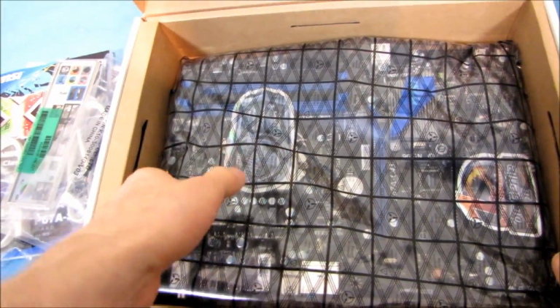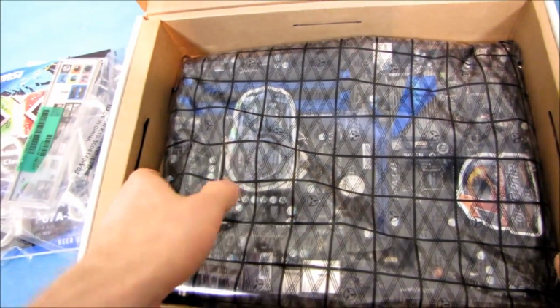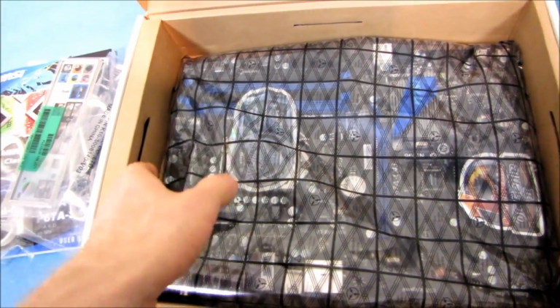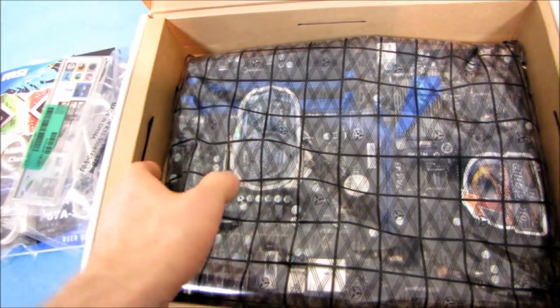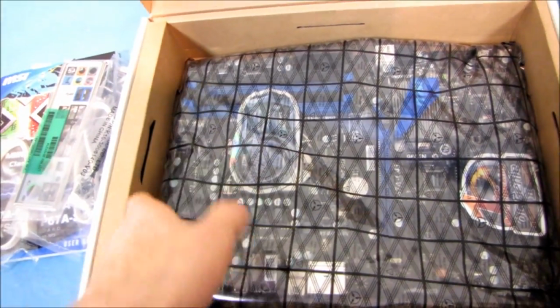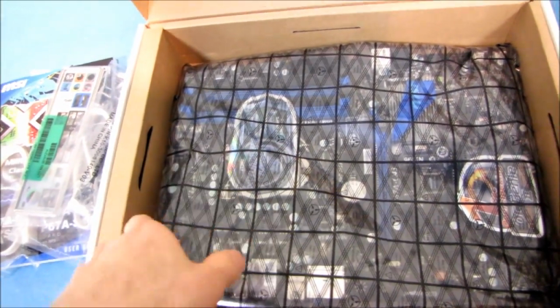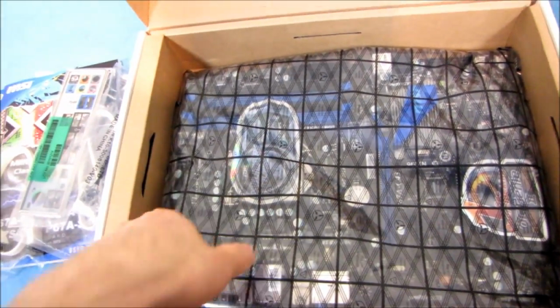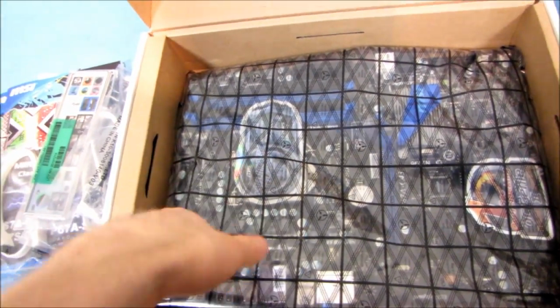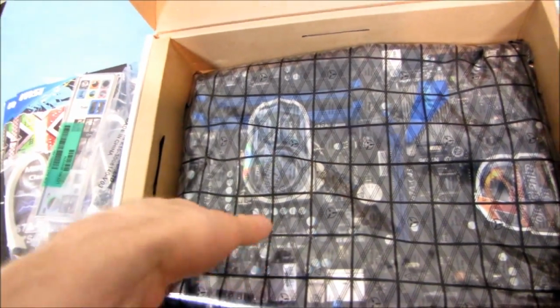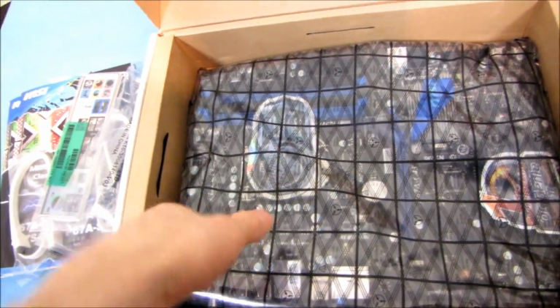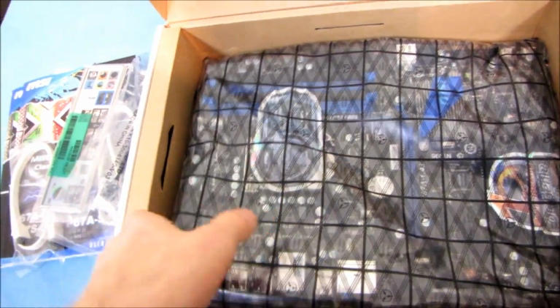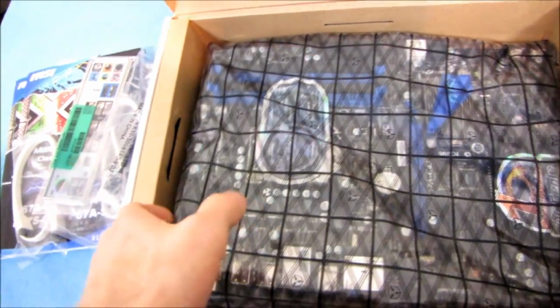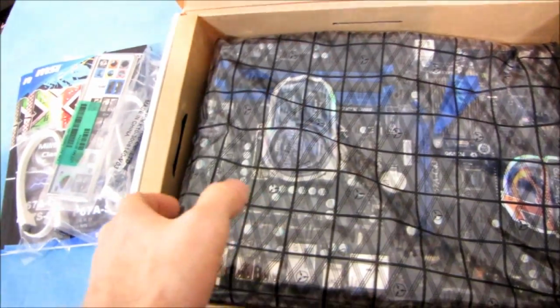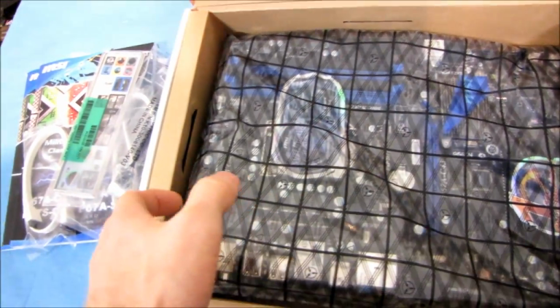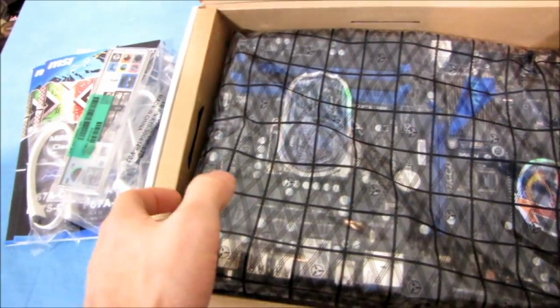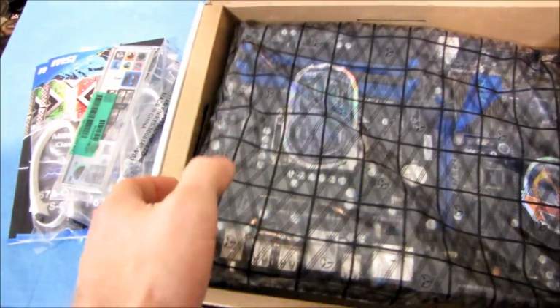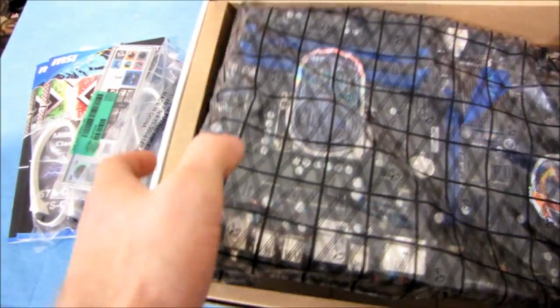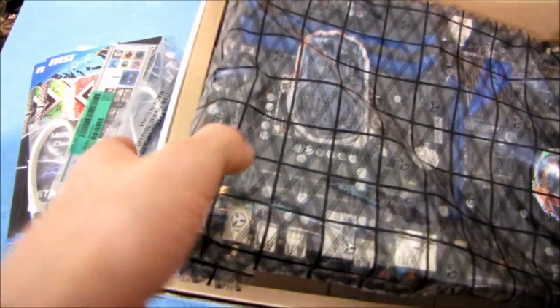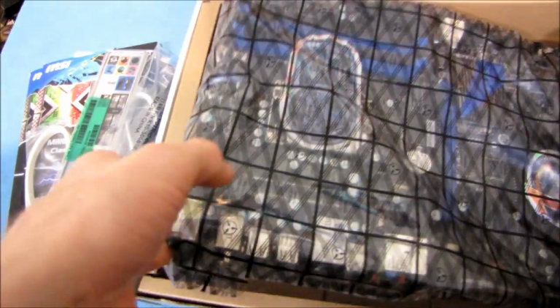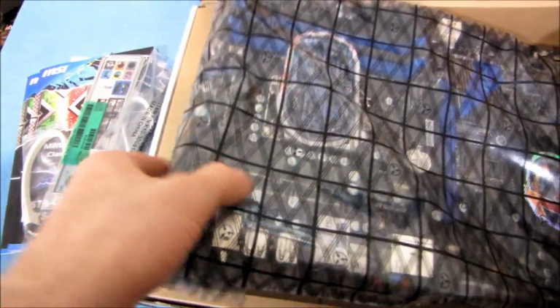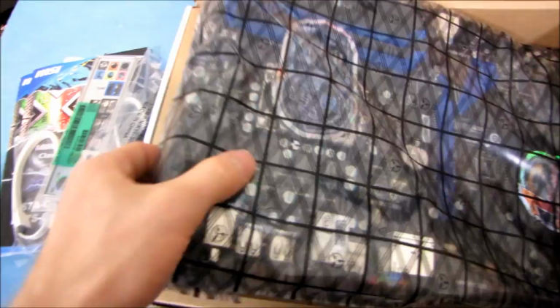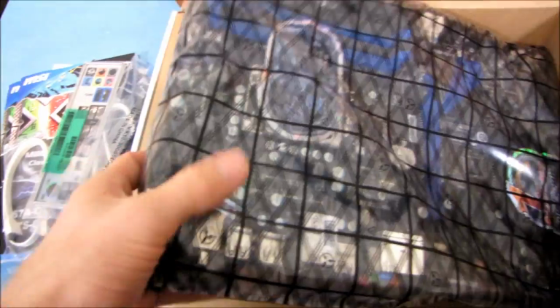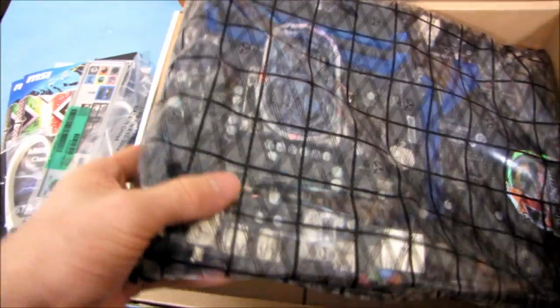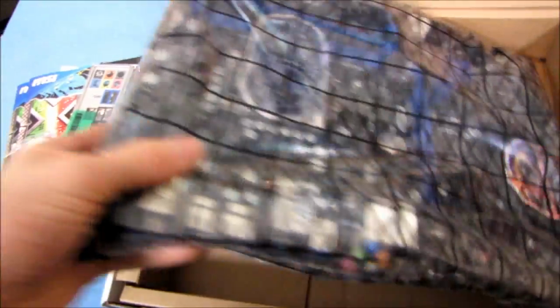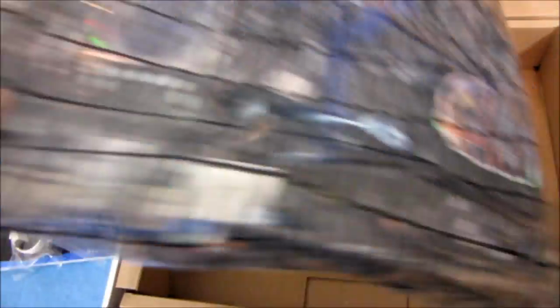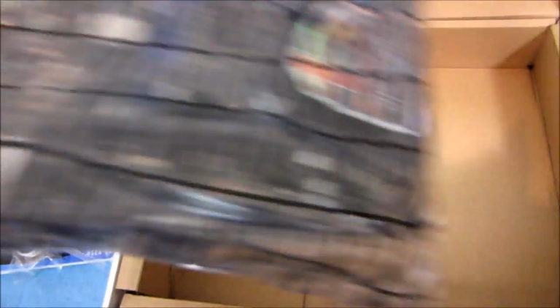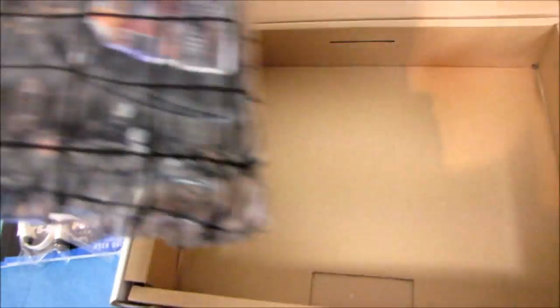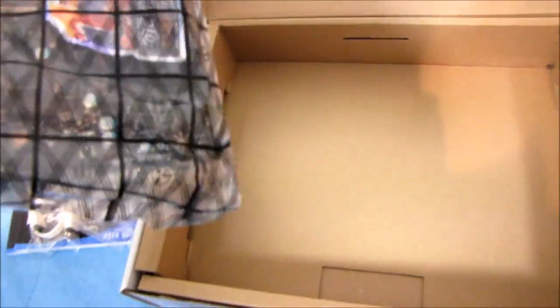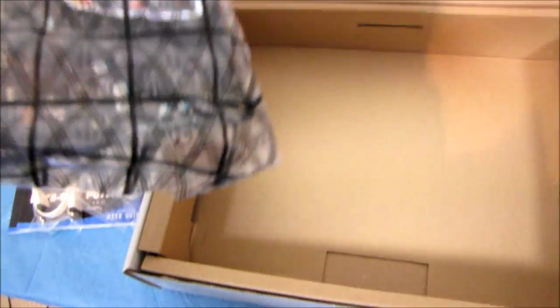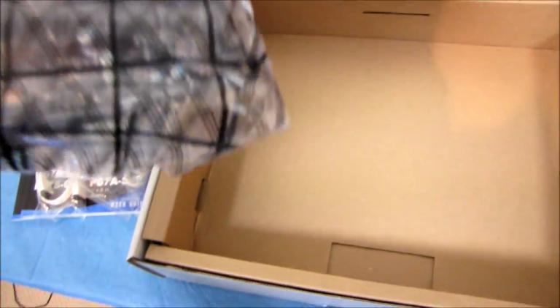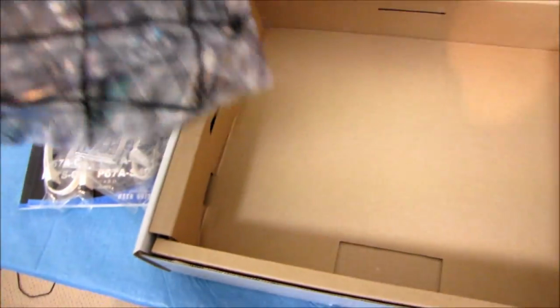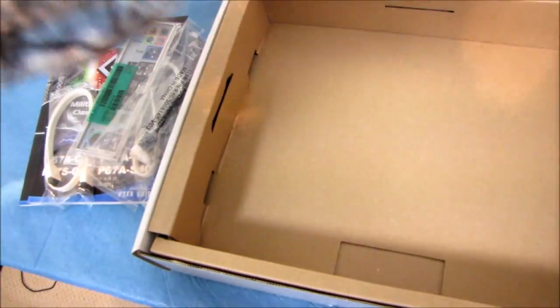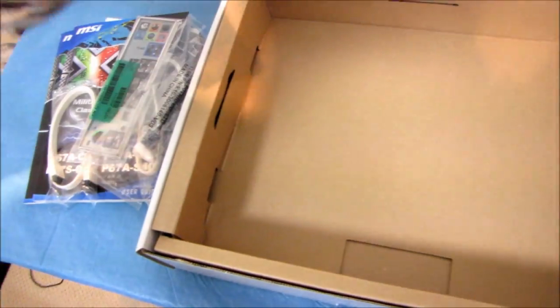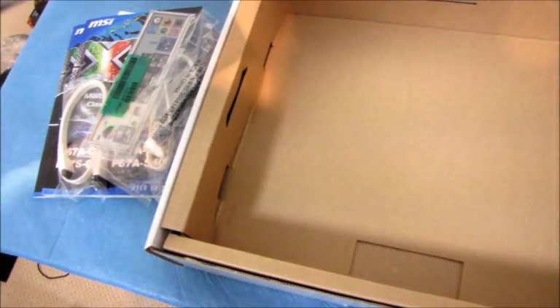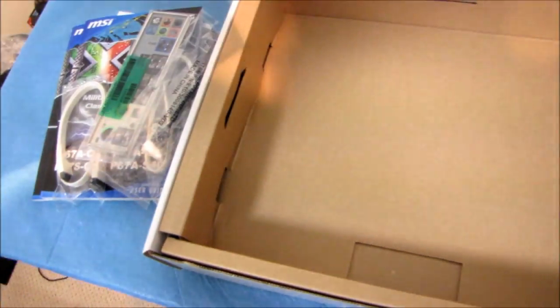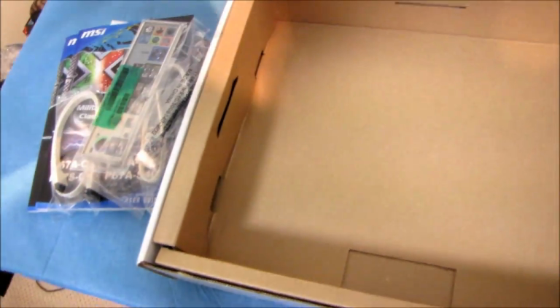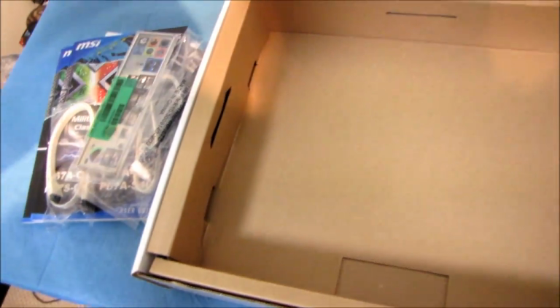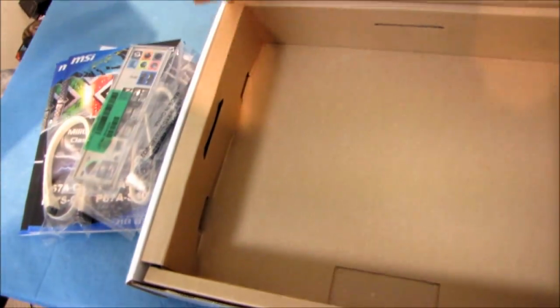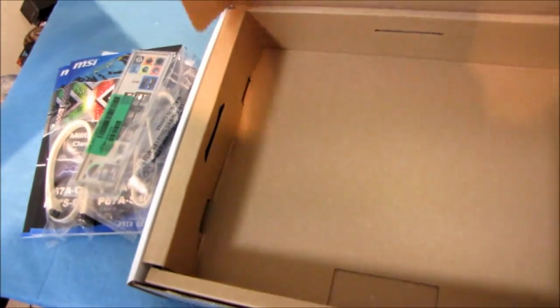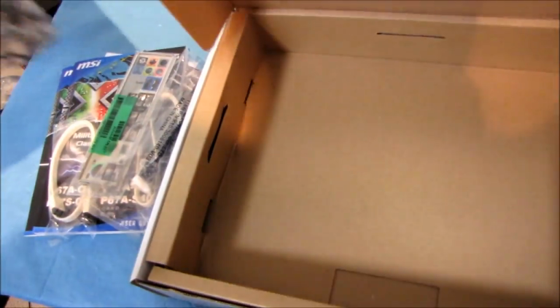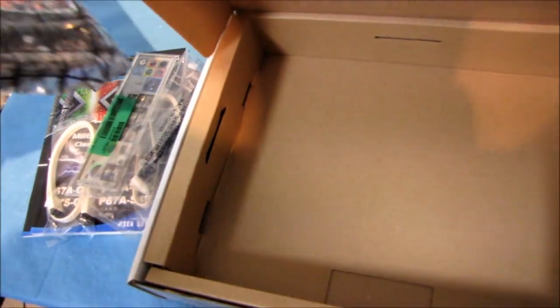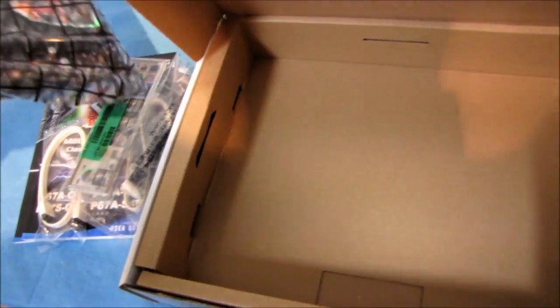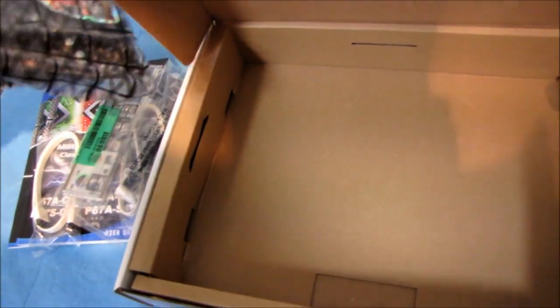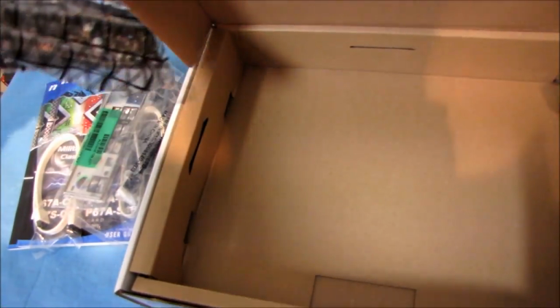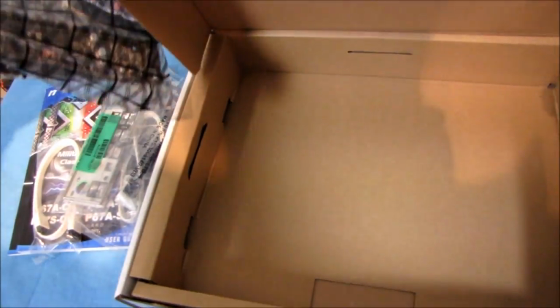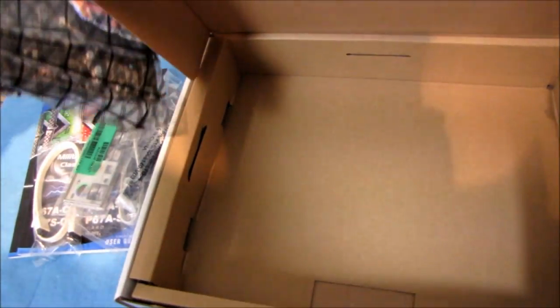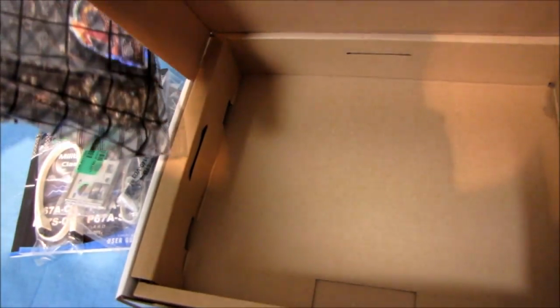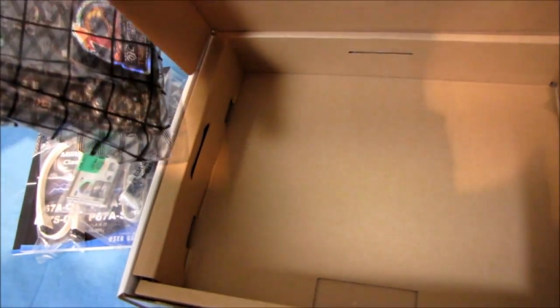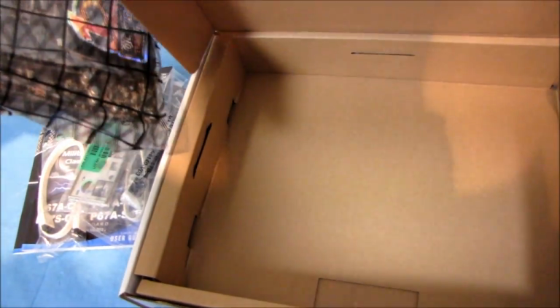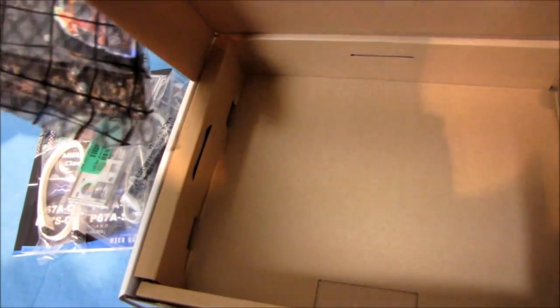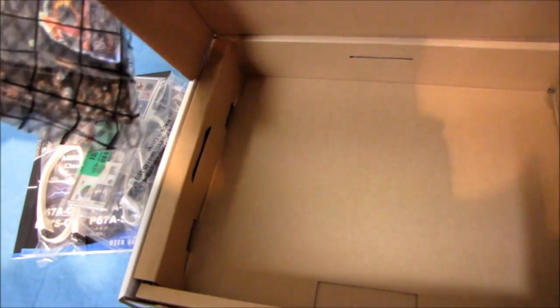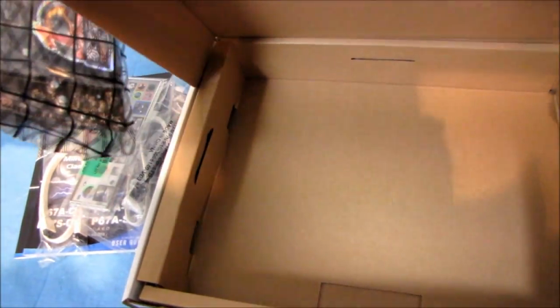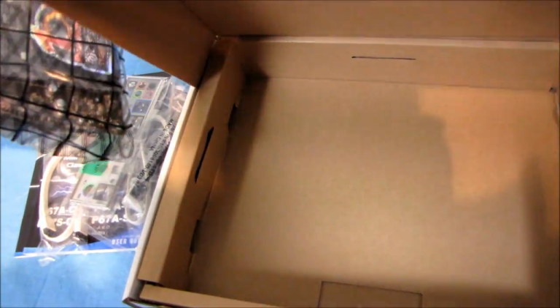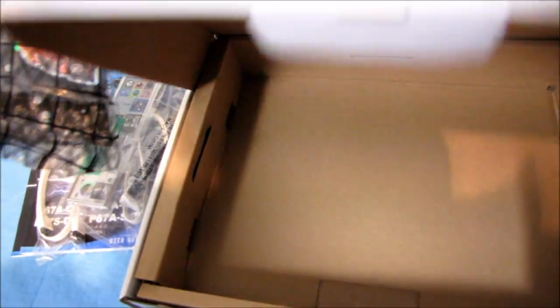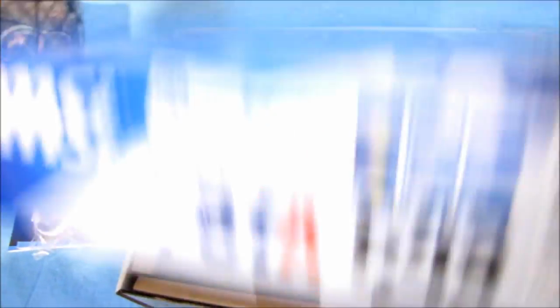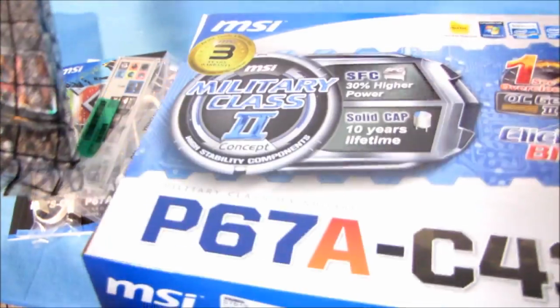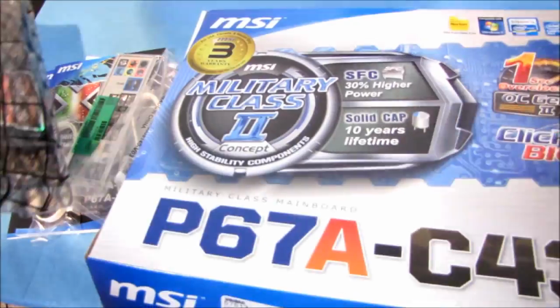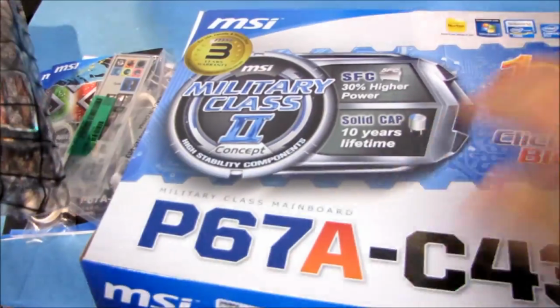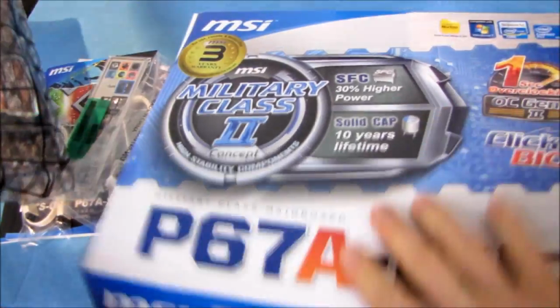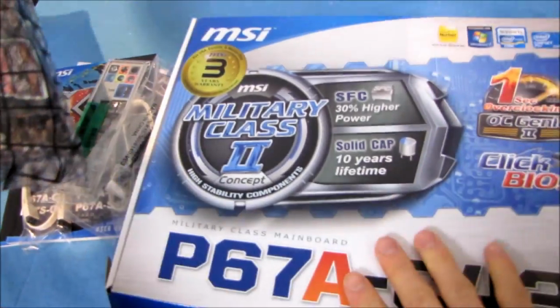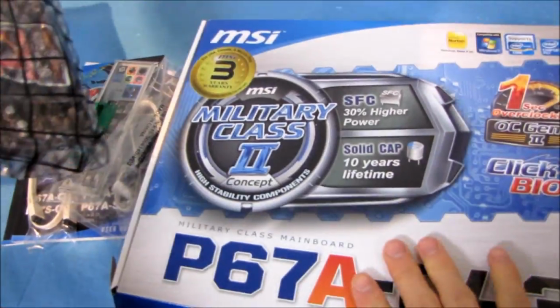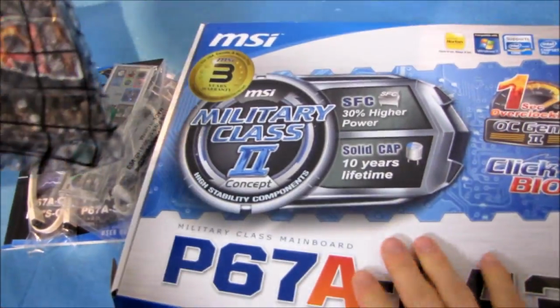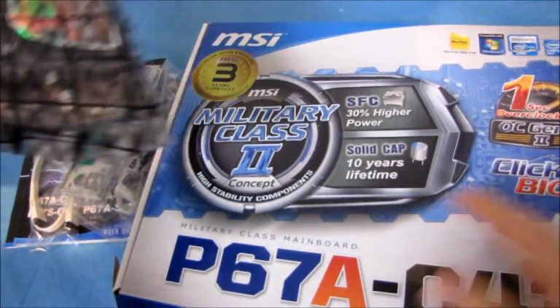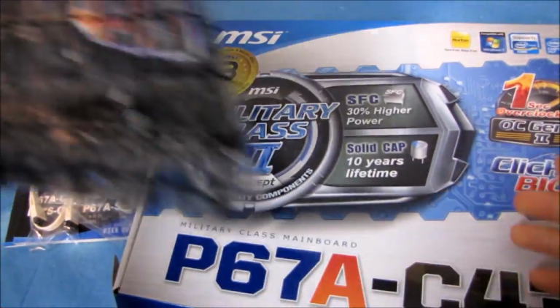Let's grab the board itself and close the box so we can see what we're doing.